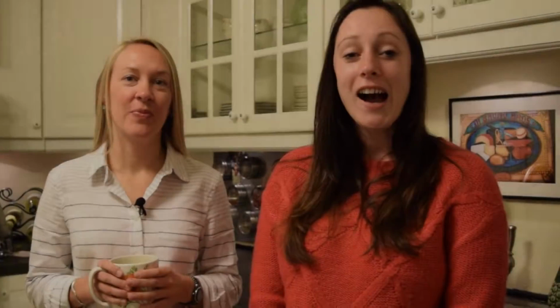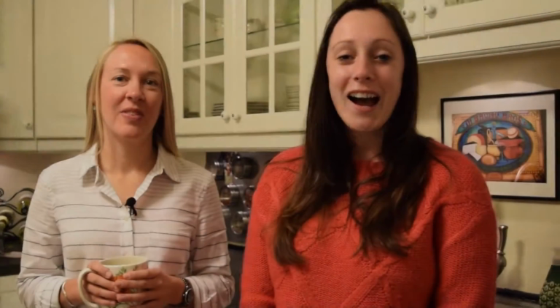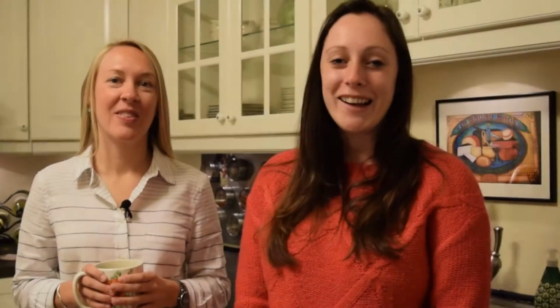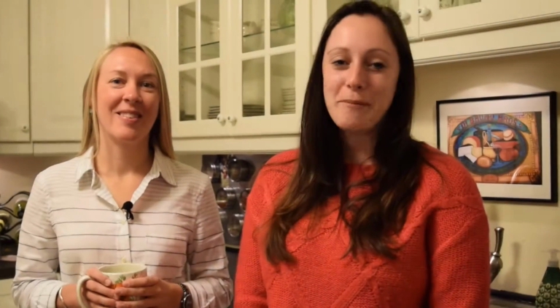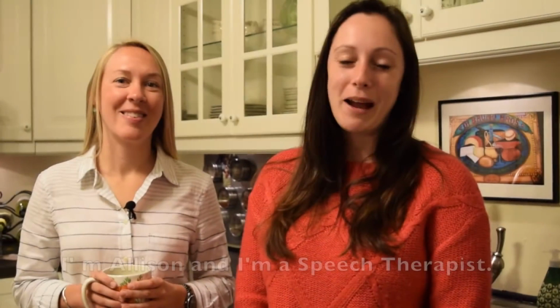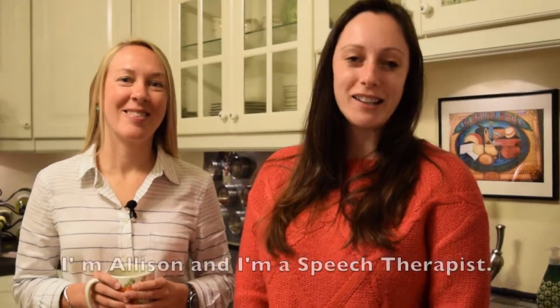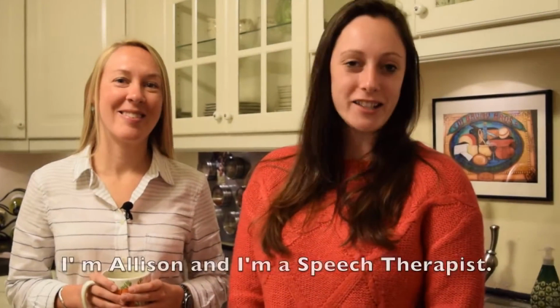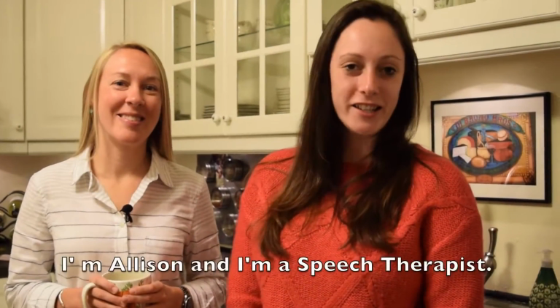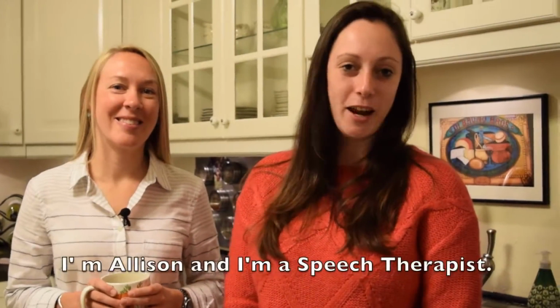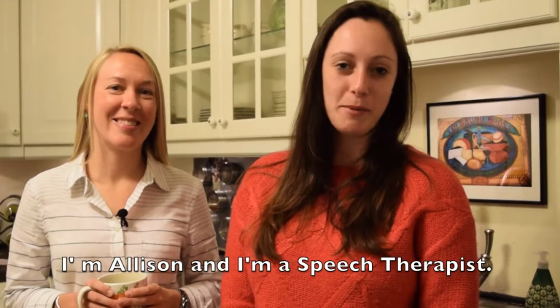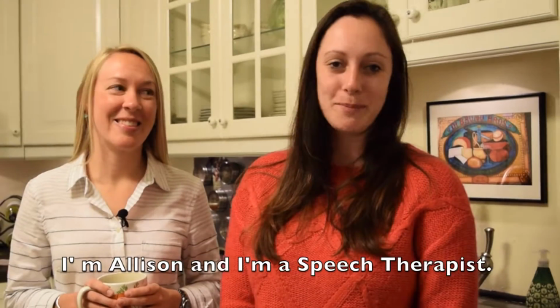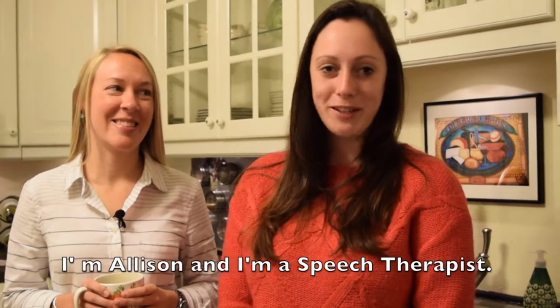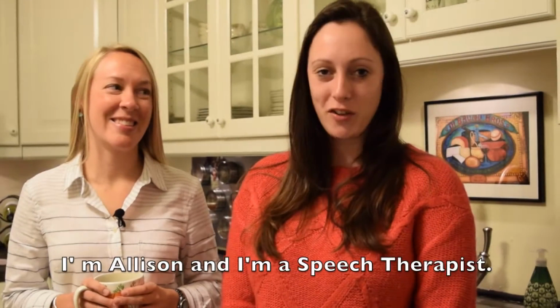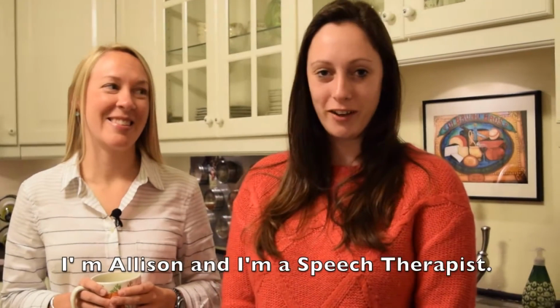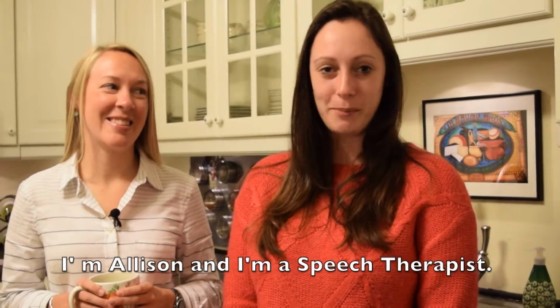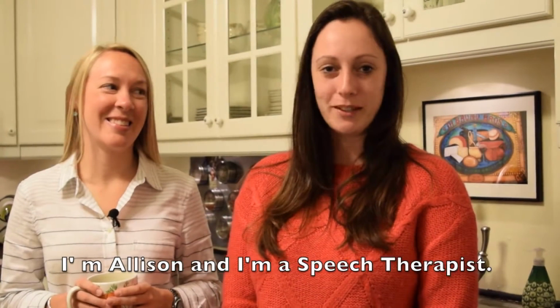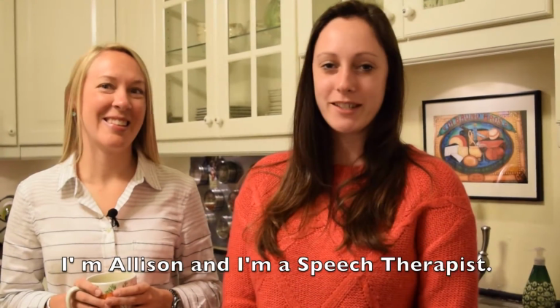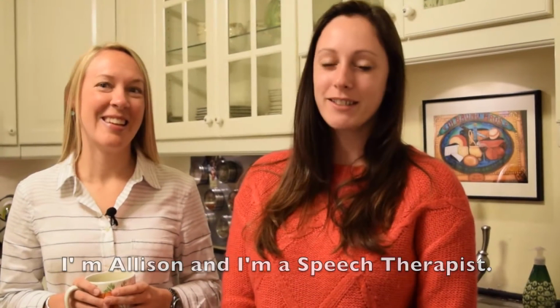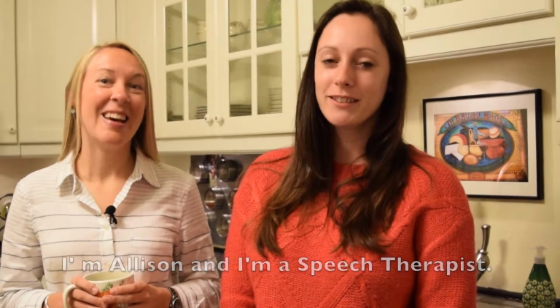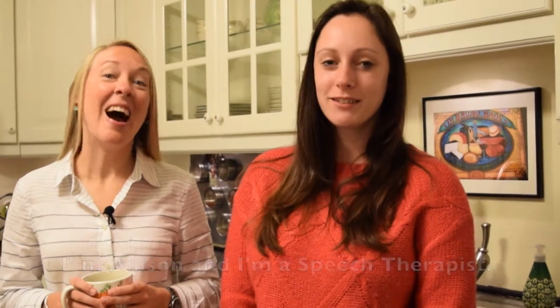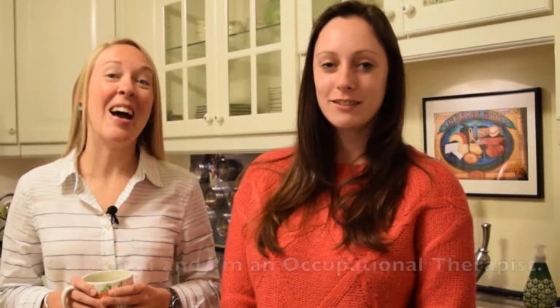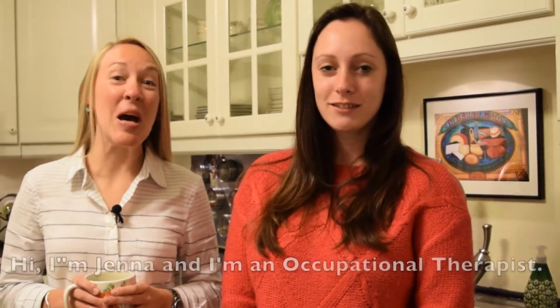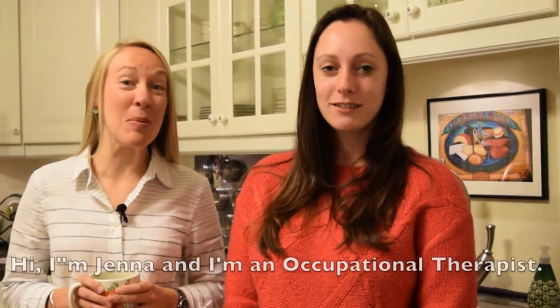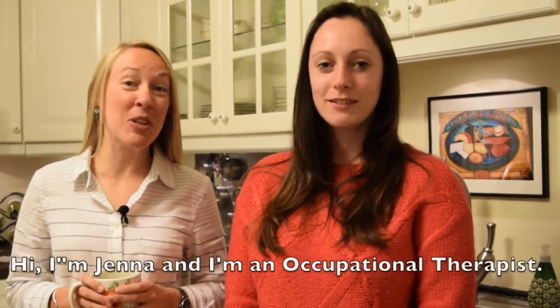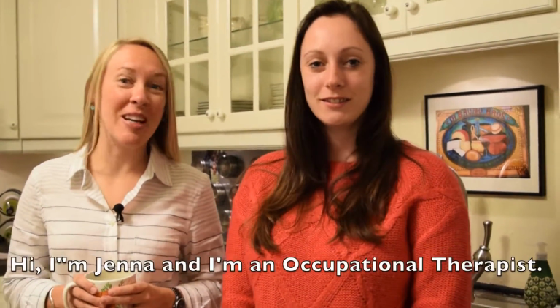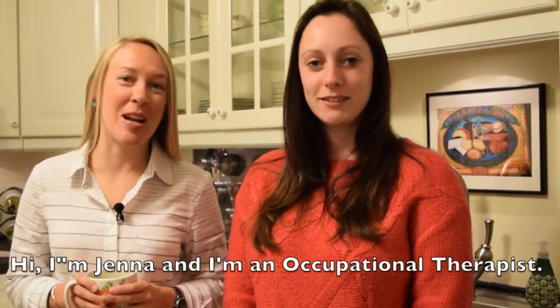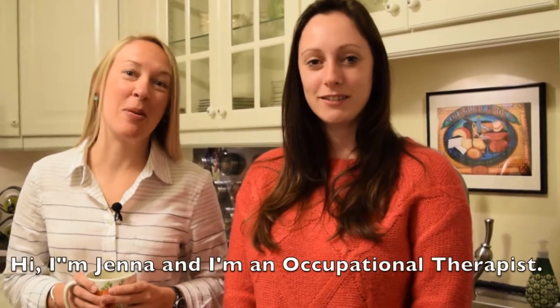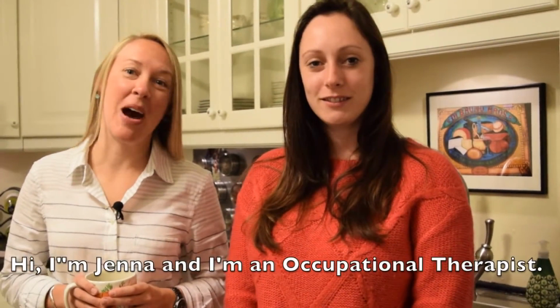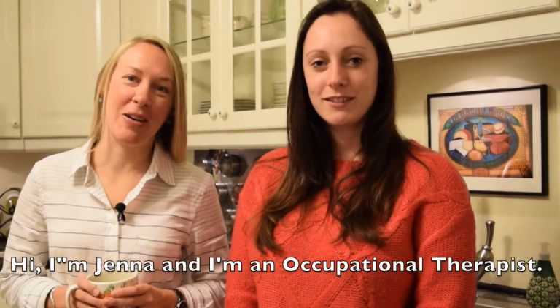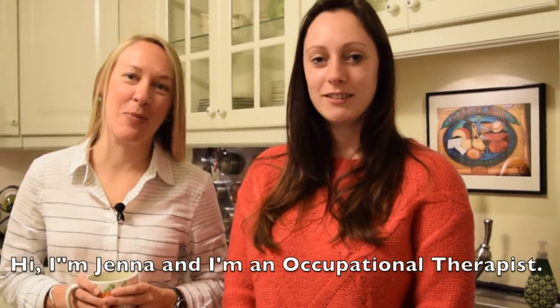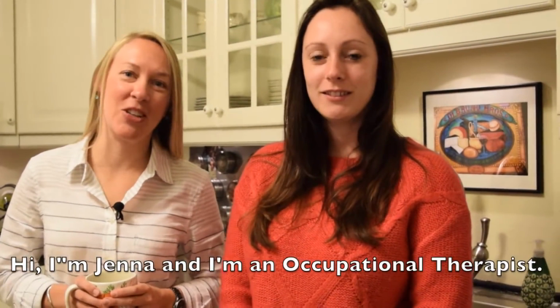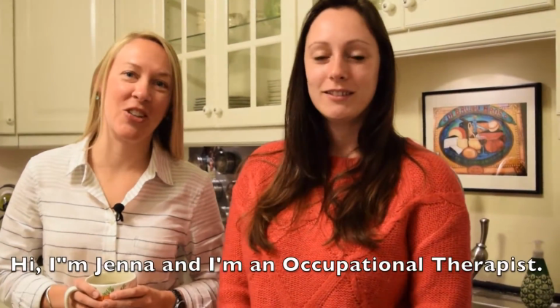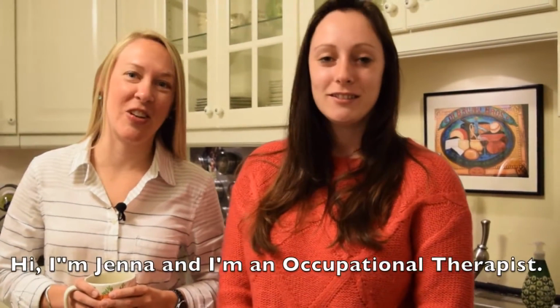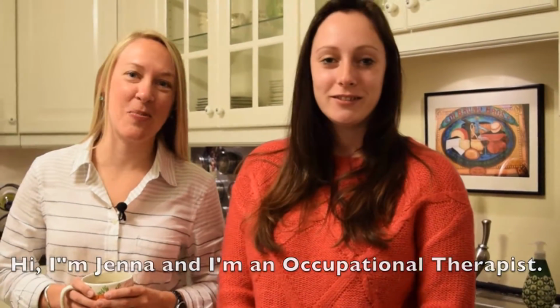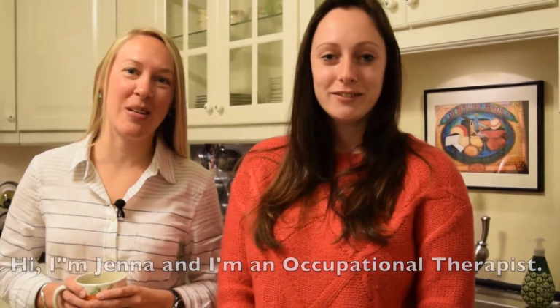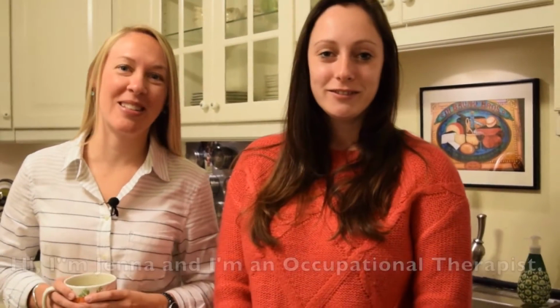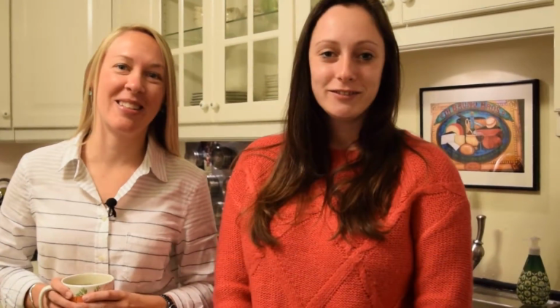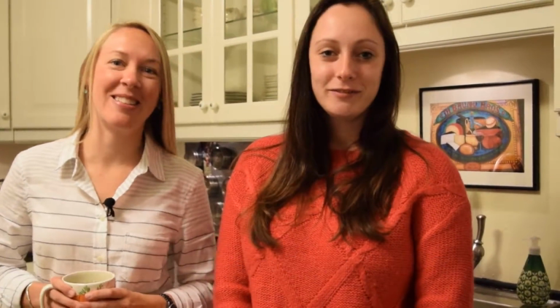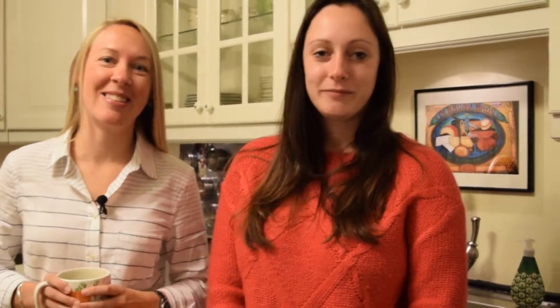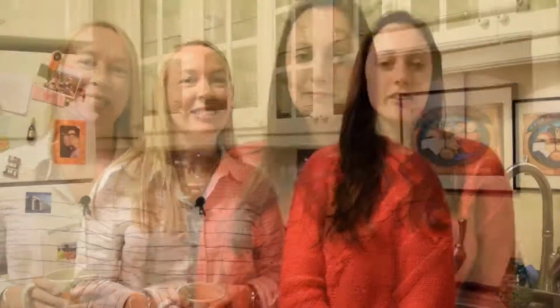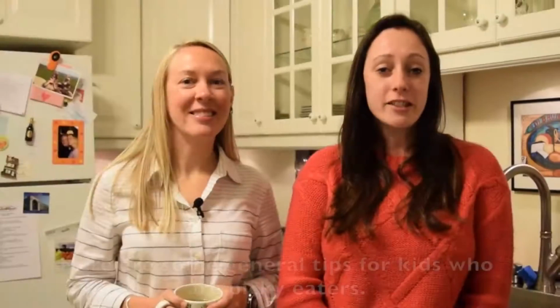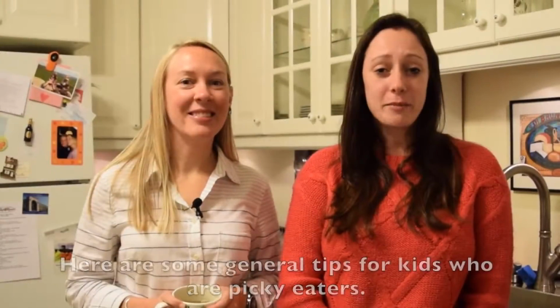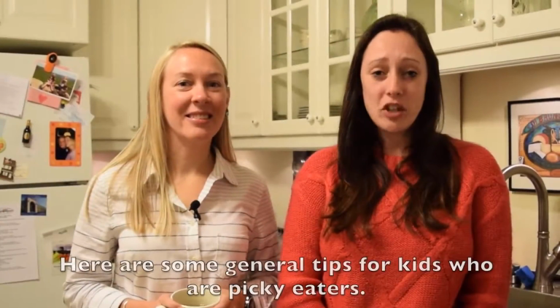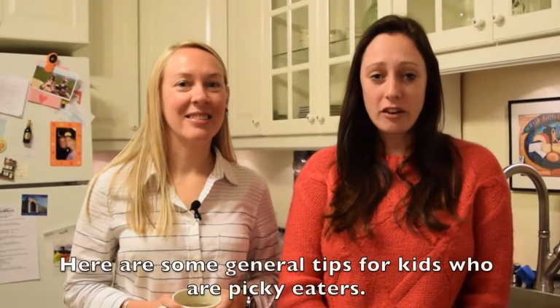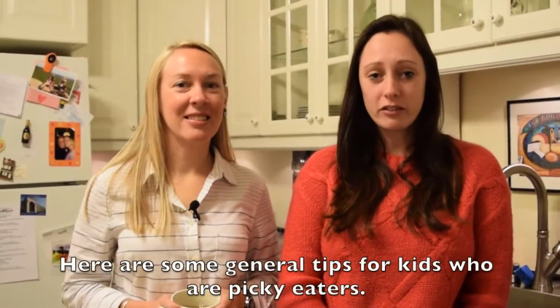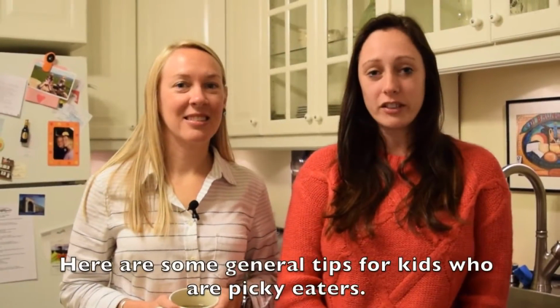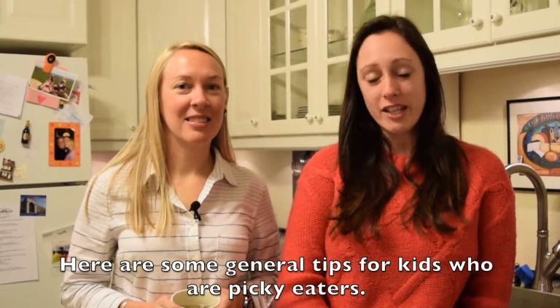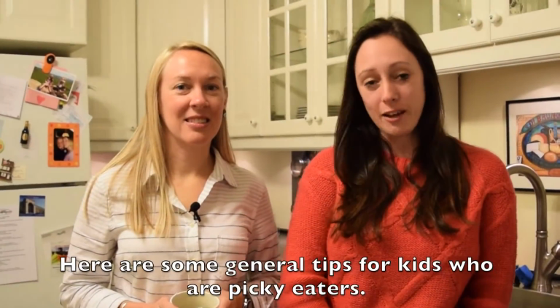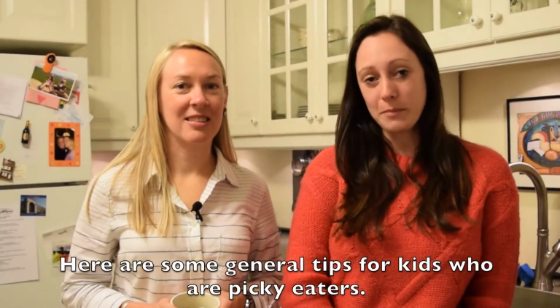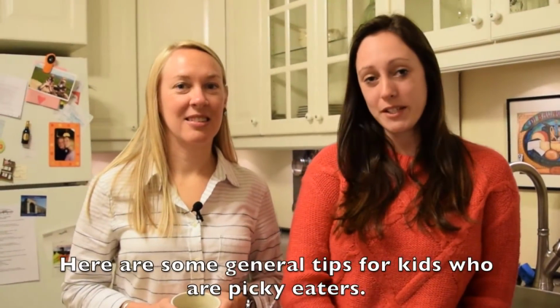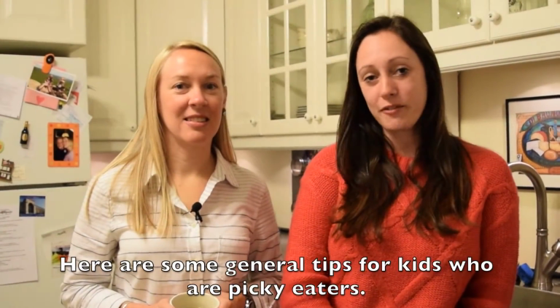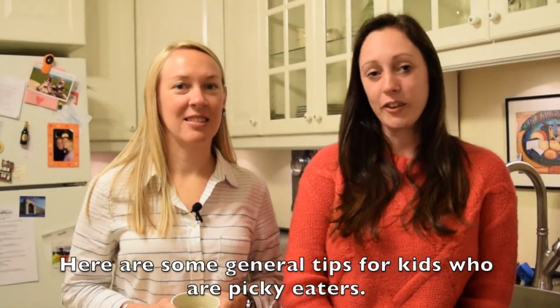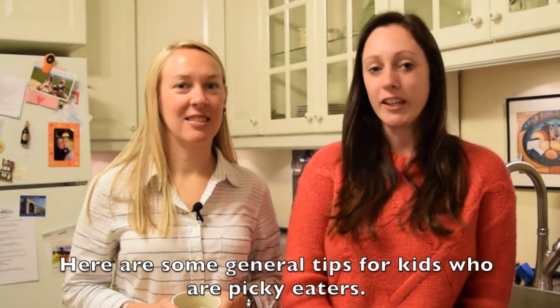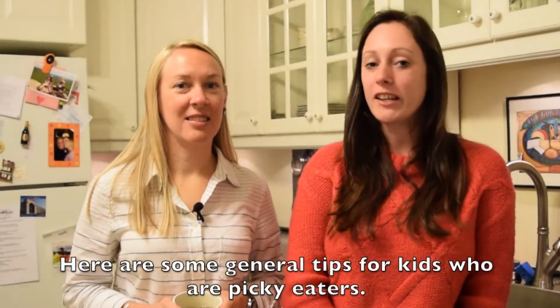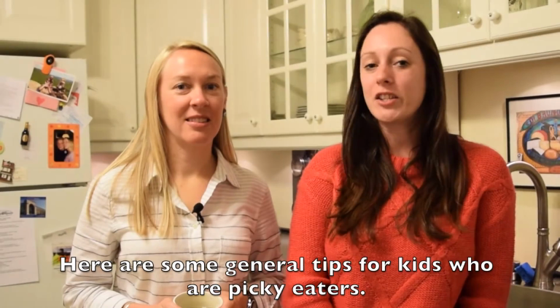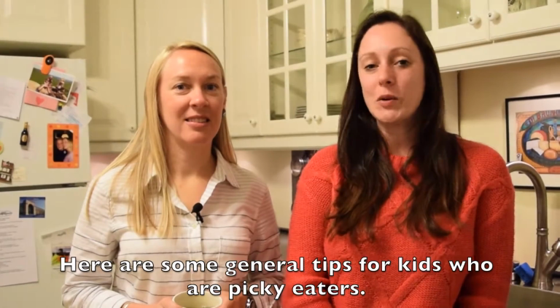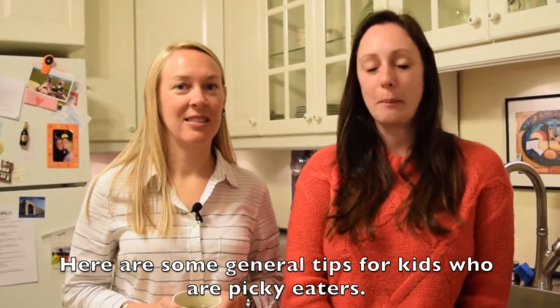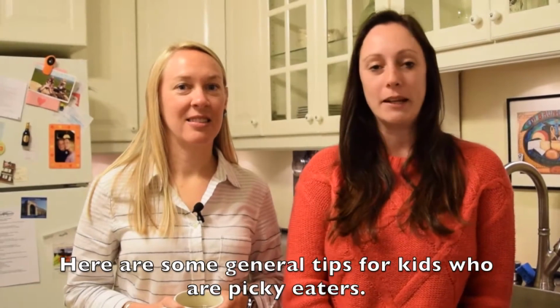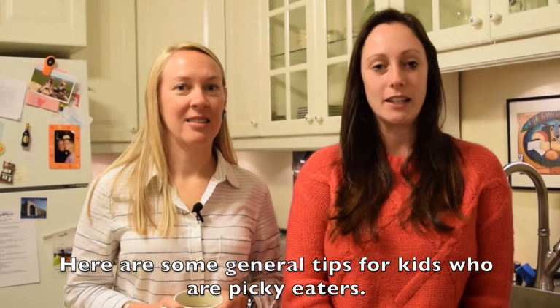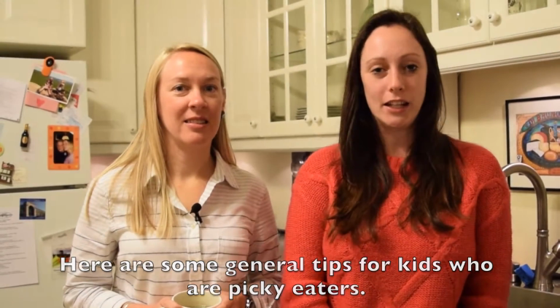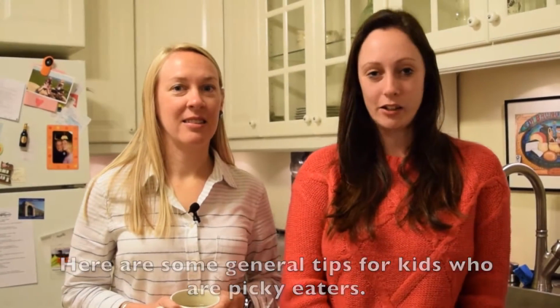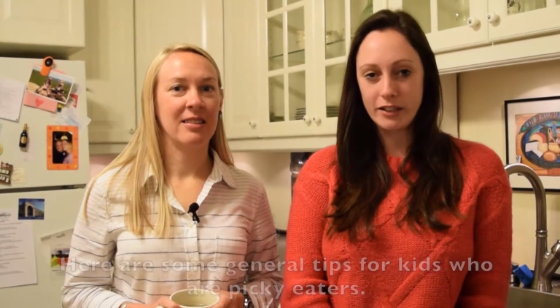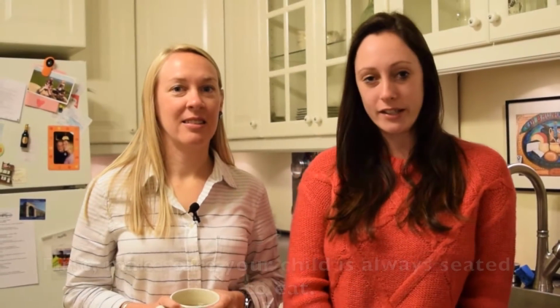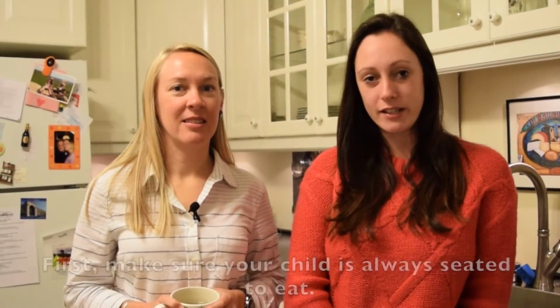Hi, I'm Allison and I'm a speech therapist. Hi, I'm Jen and I'm an occupational therapist. Here are some general tips for kids who are picky eaters.